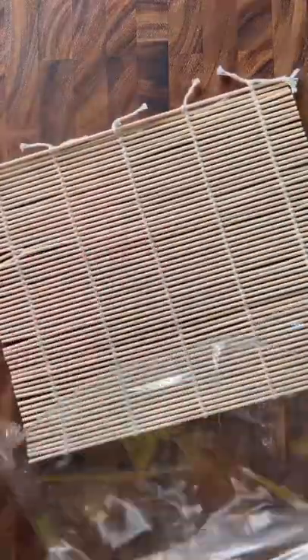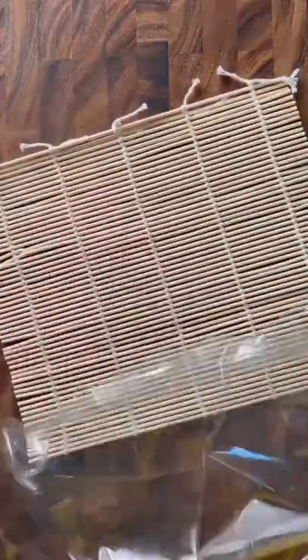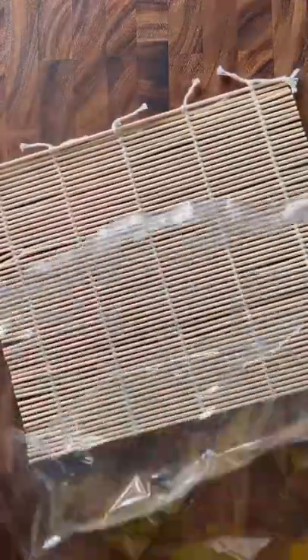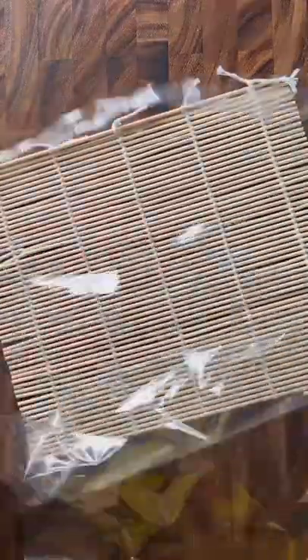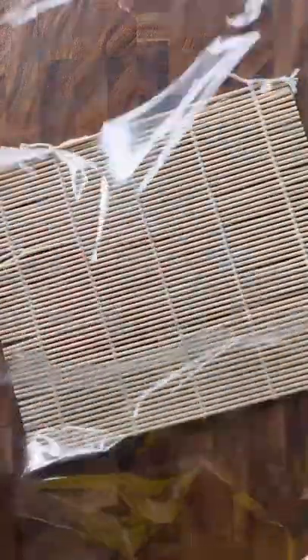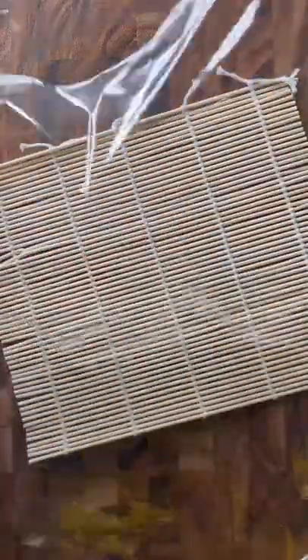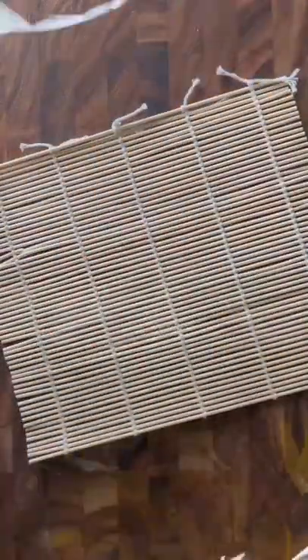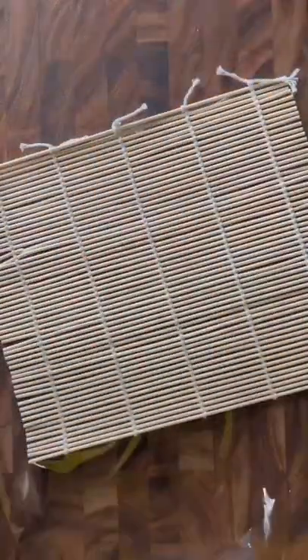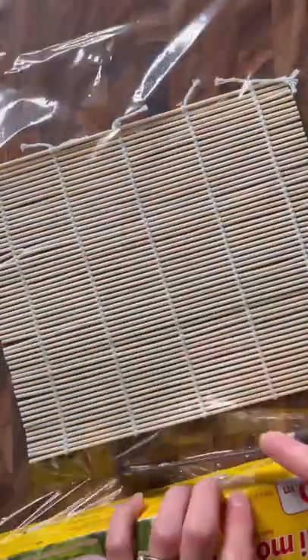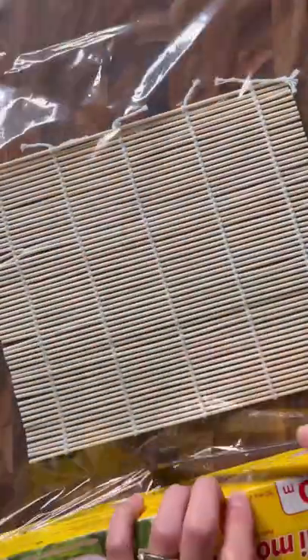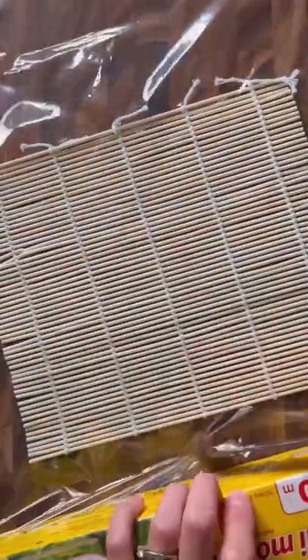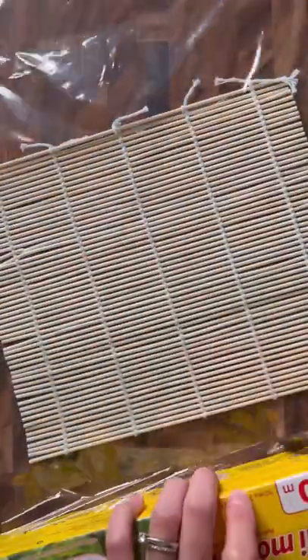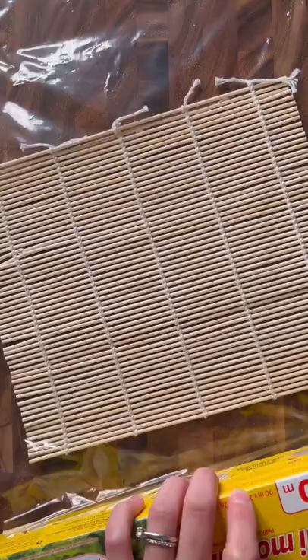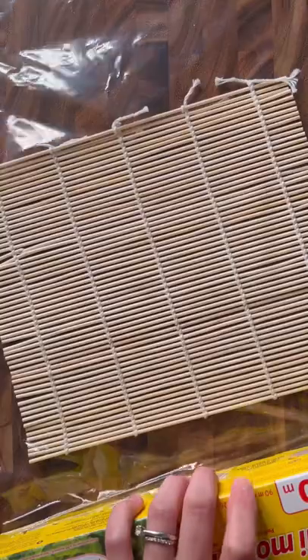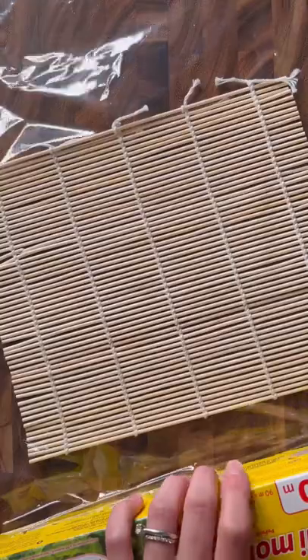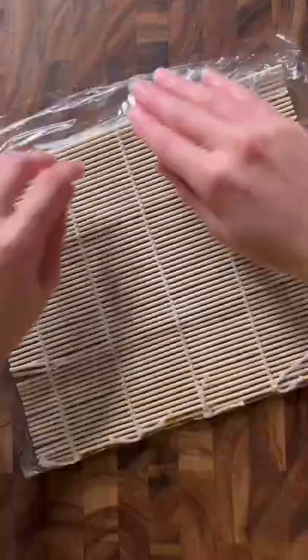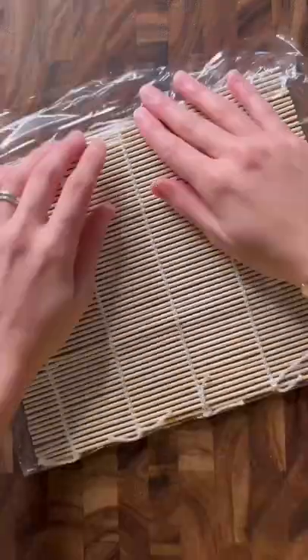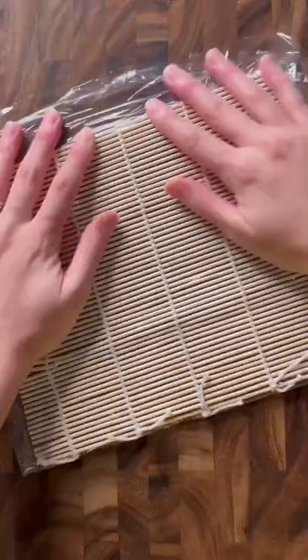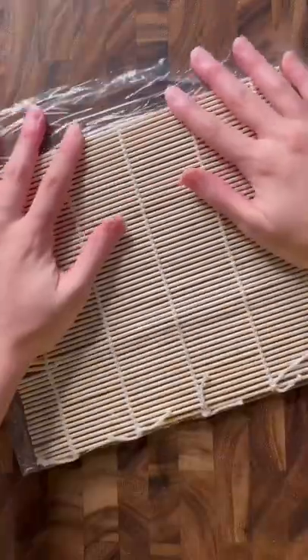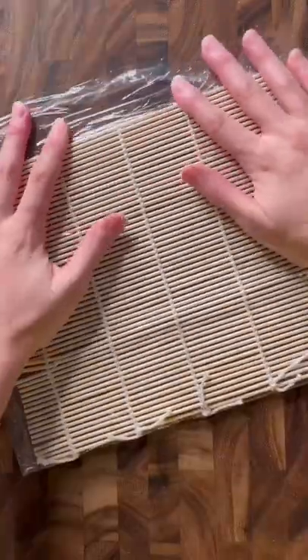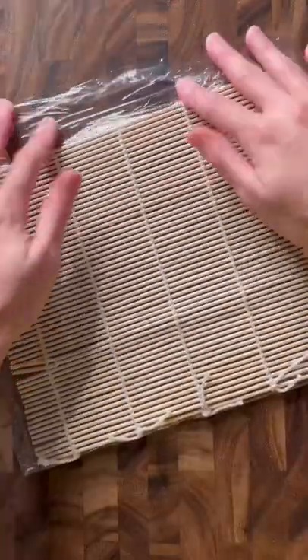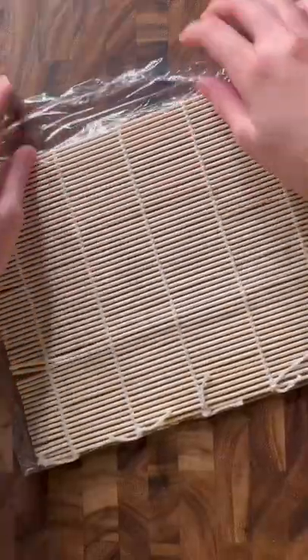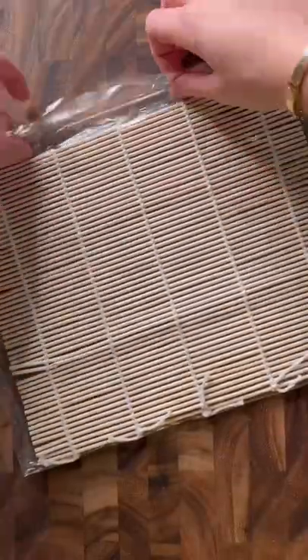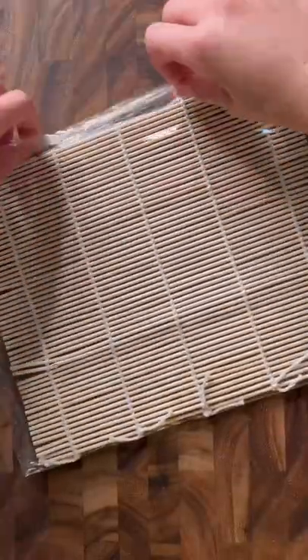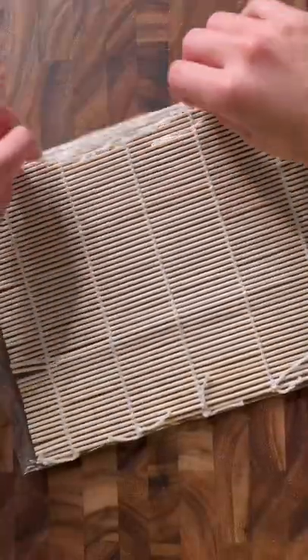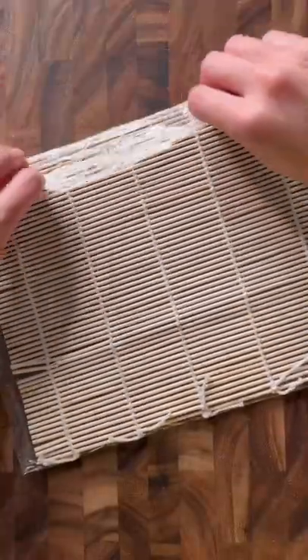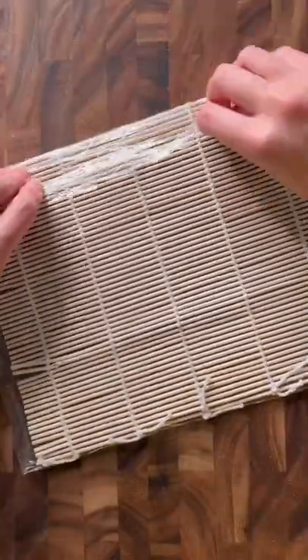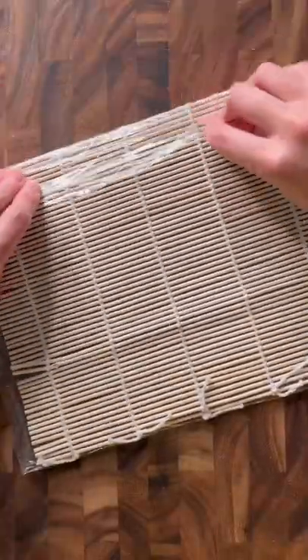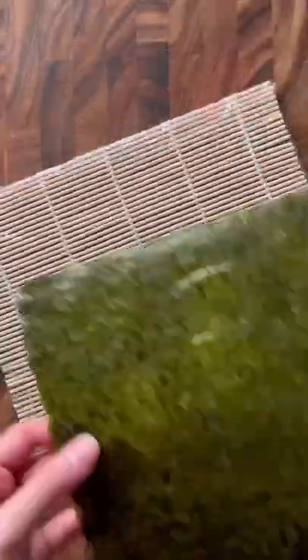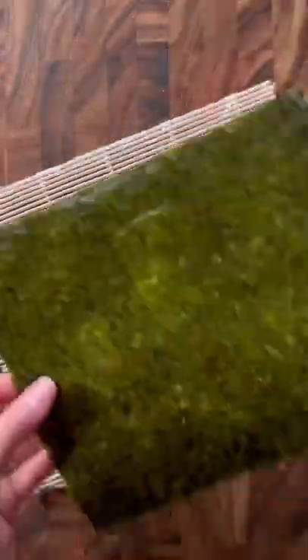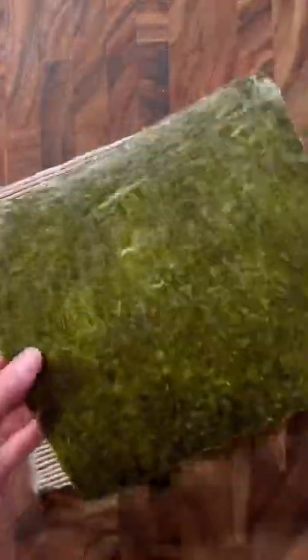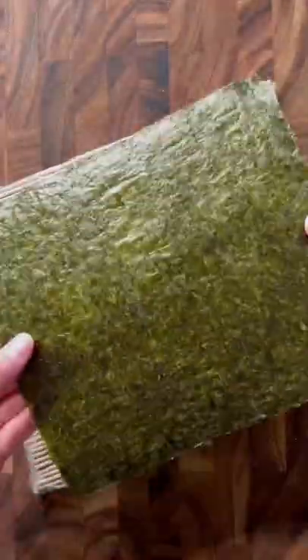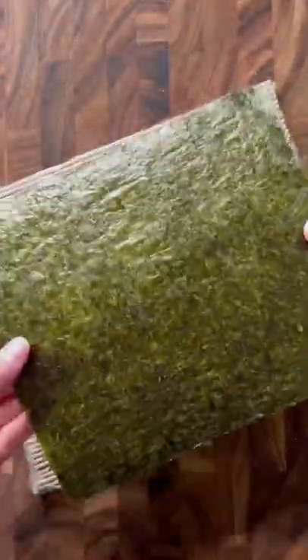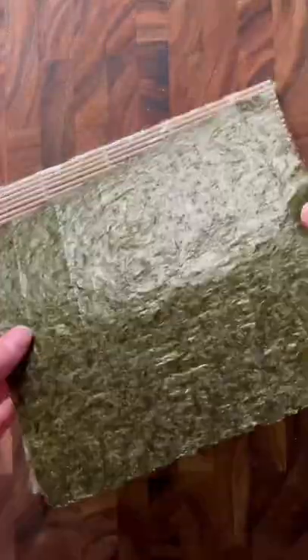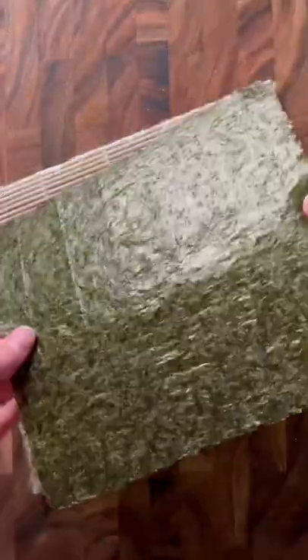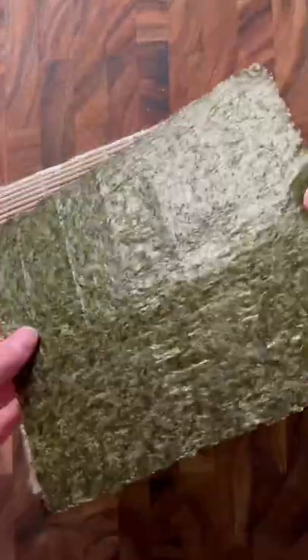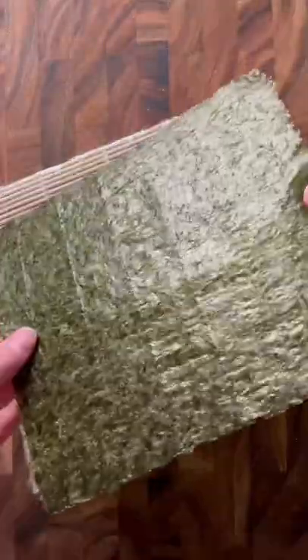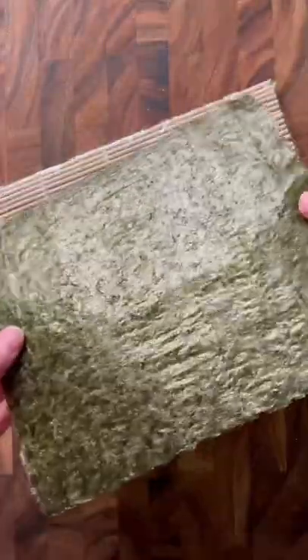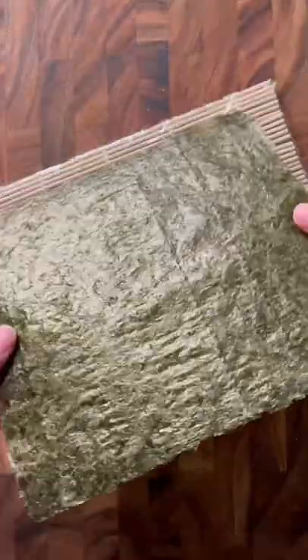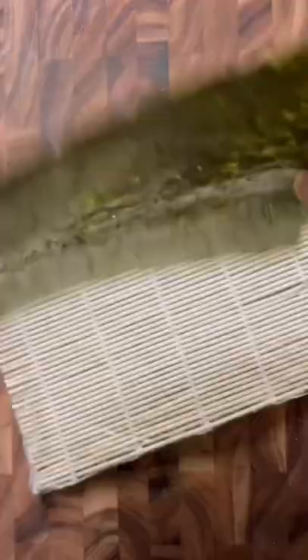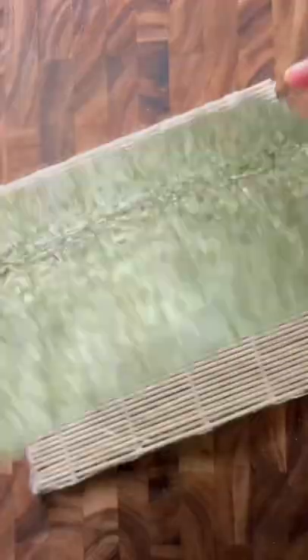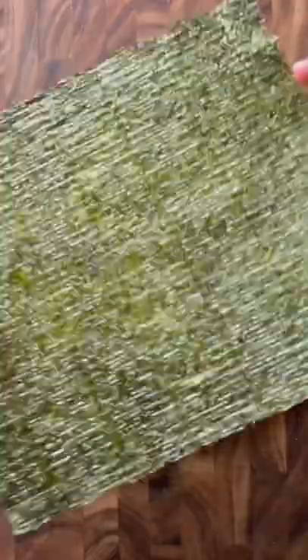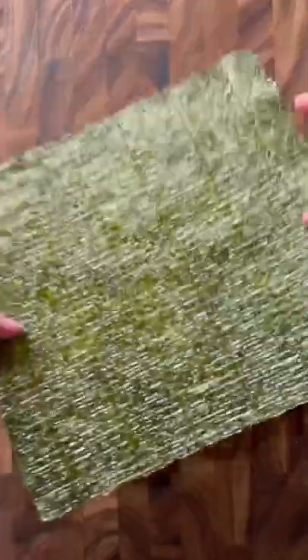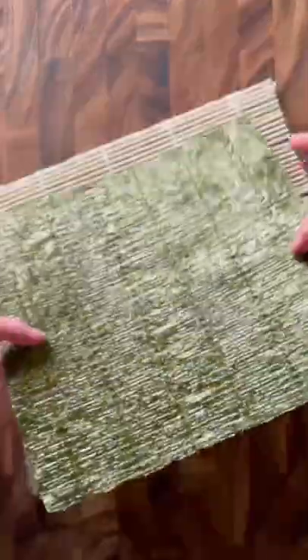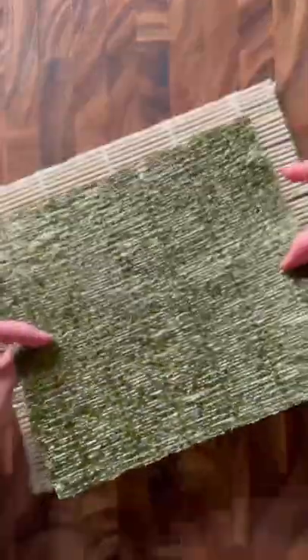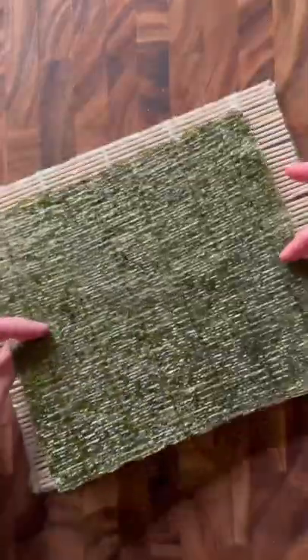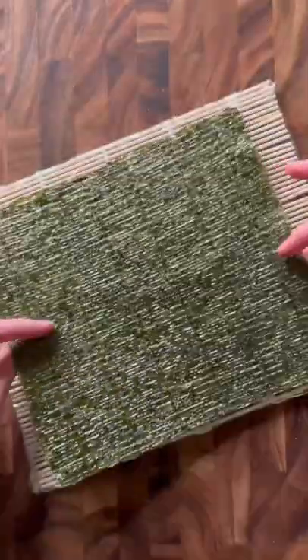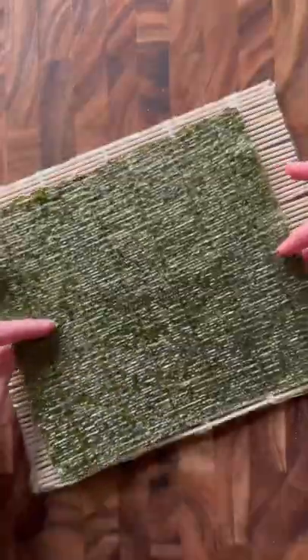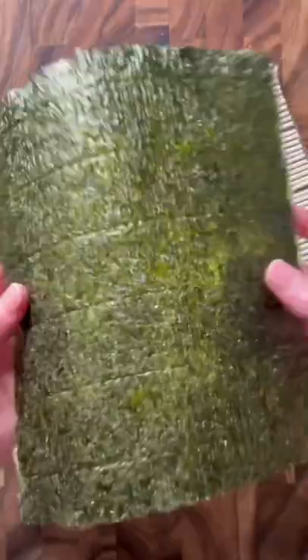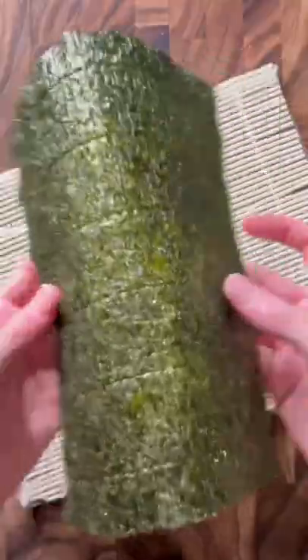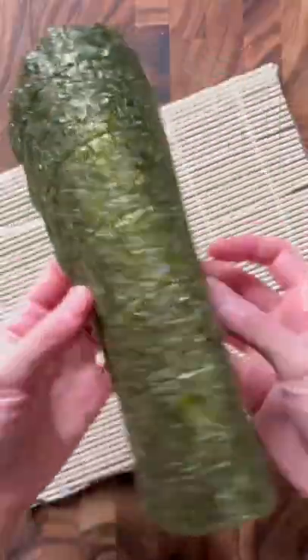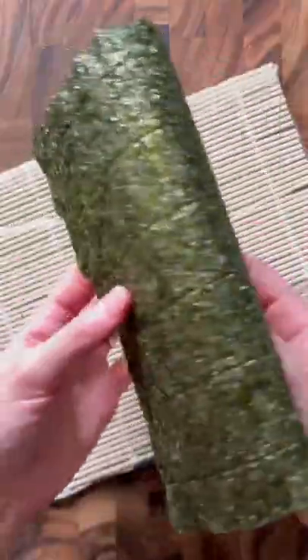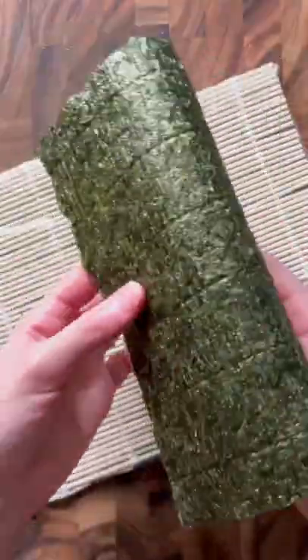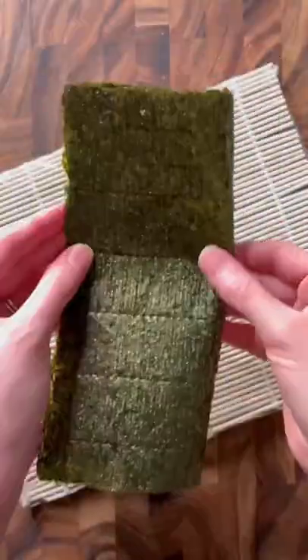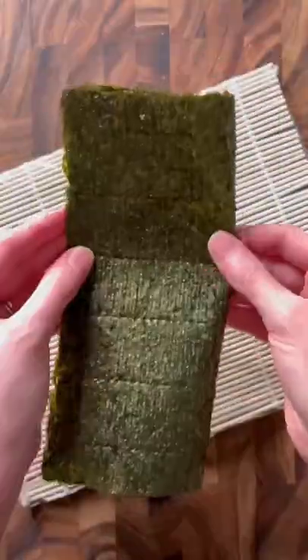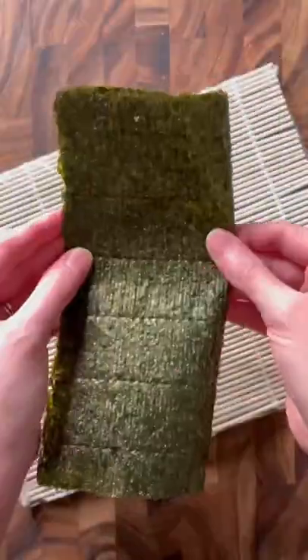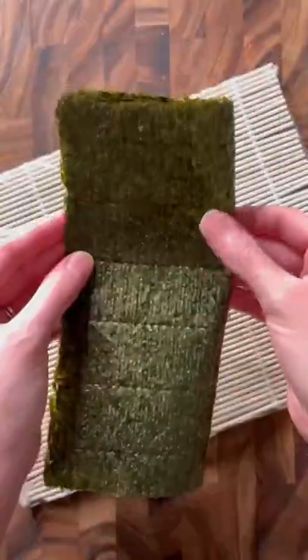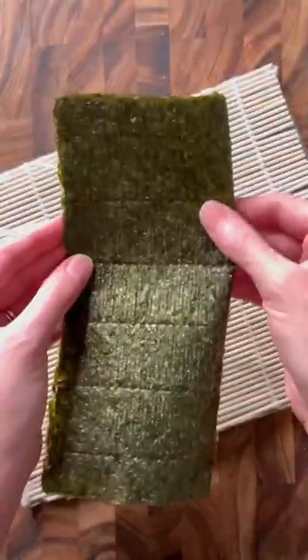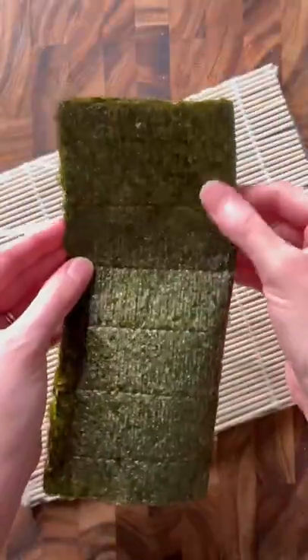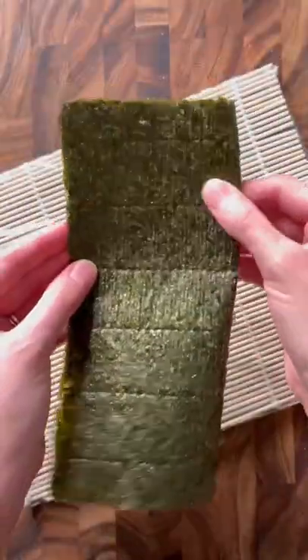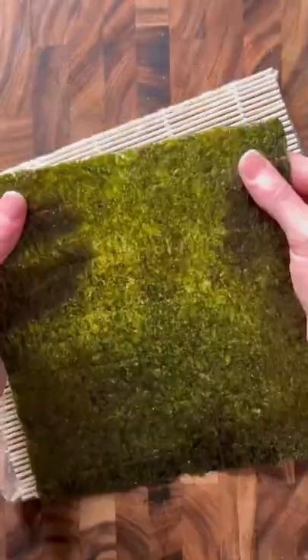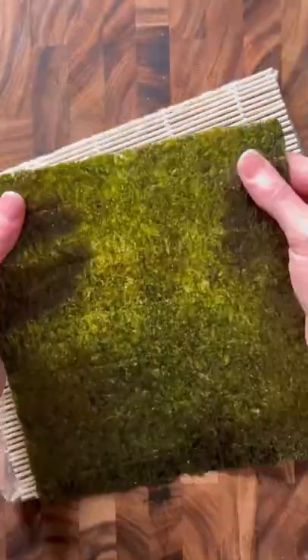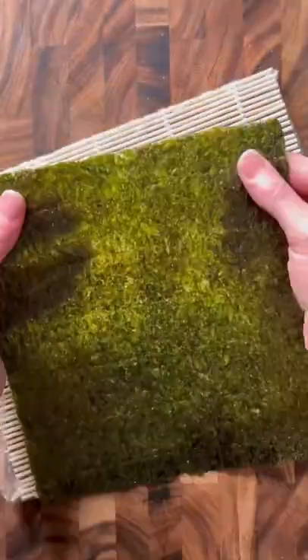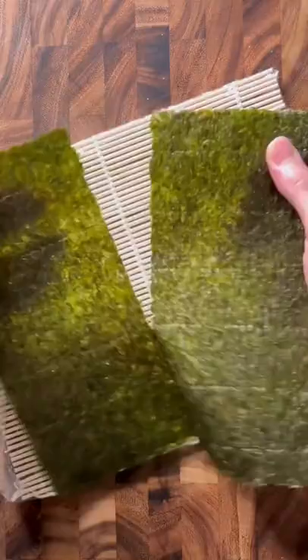For the fun part, take your bamboo mat and cover it with saran wrap so that it doesn't stick. The seaweed sheet is gonna have a shiny side and a rough side, so lay the rice over the rough side.